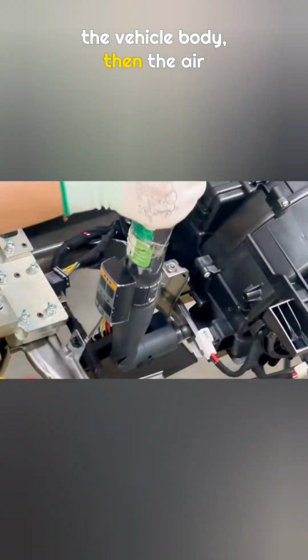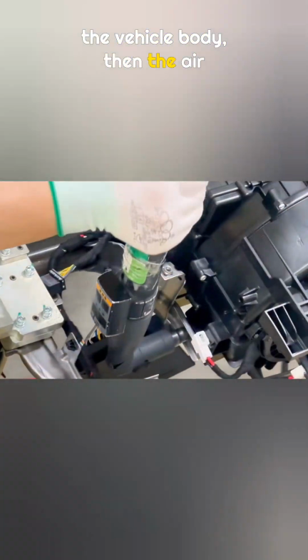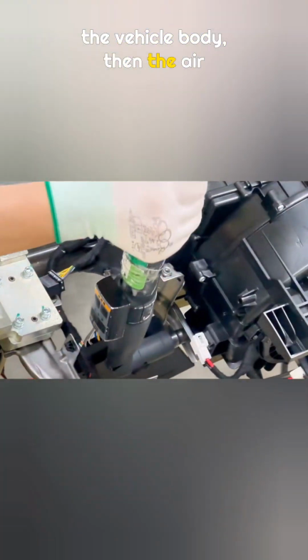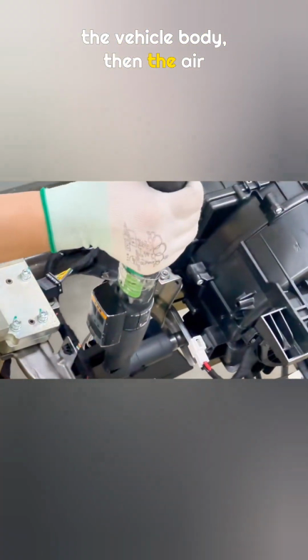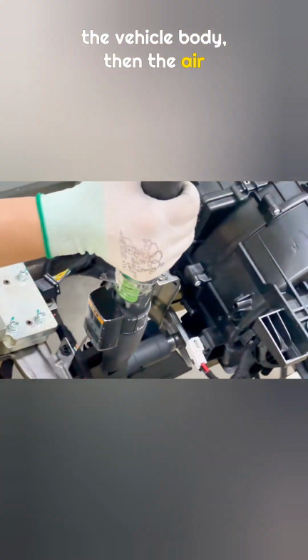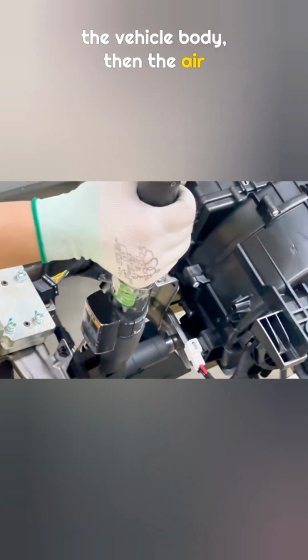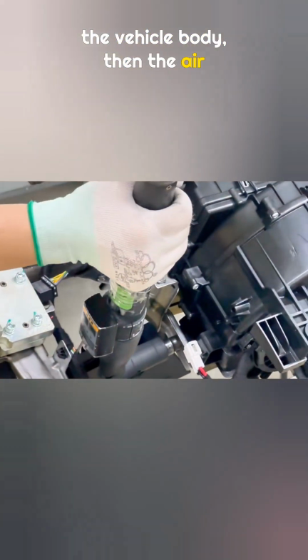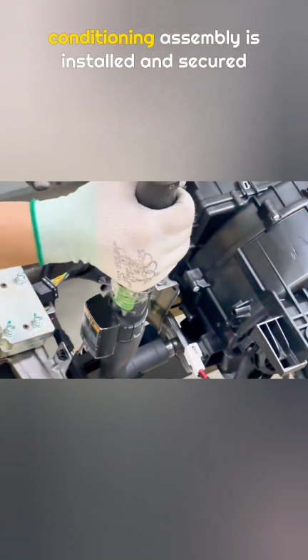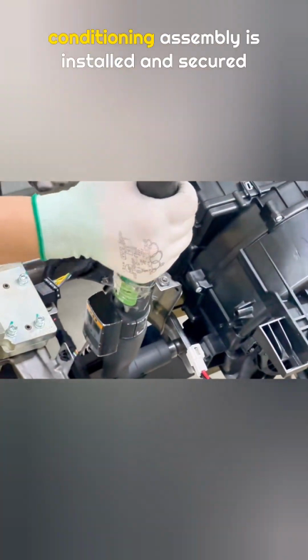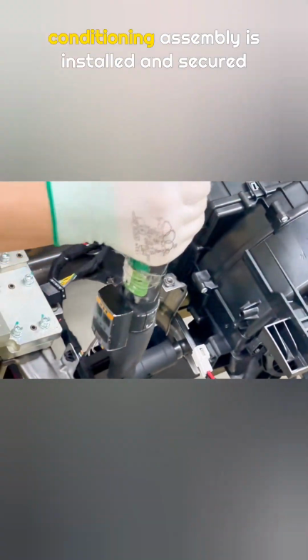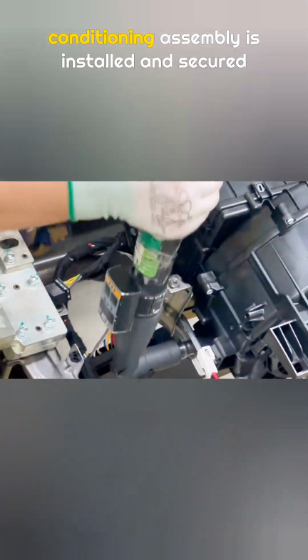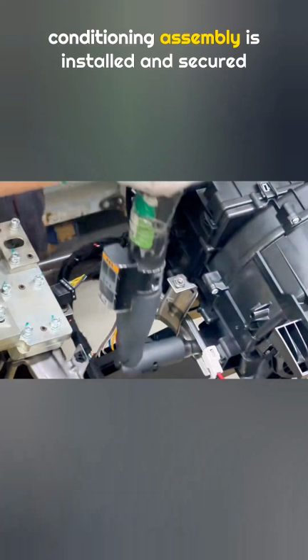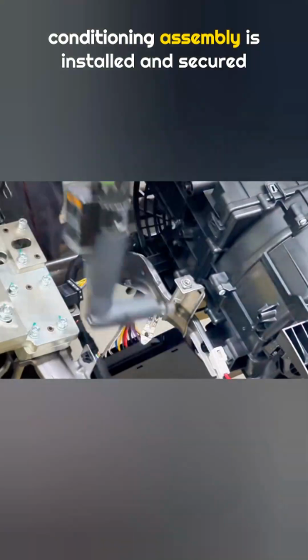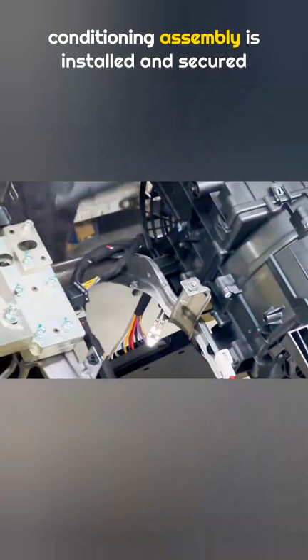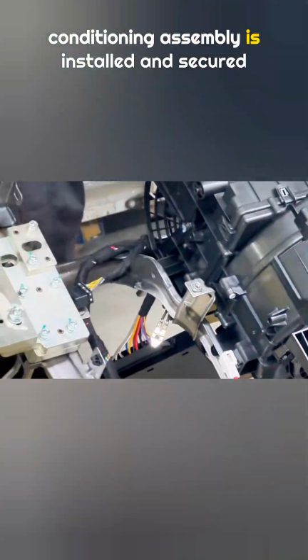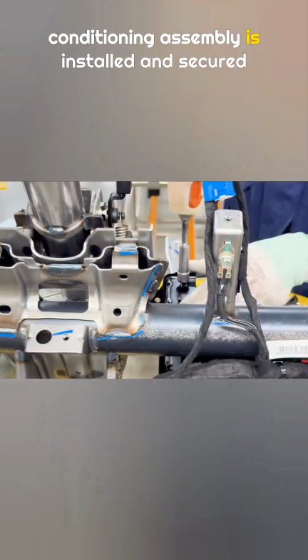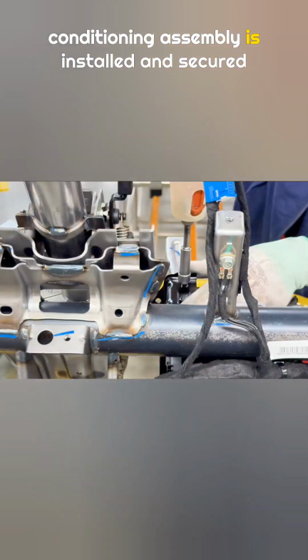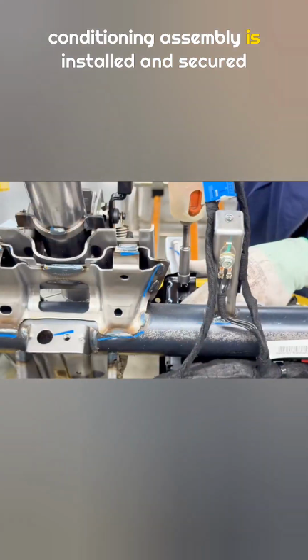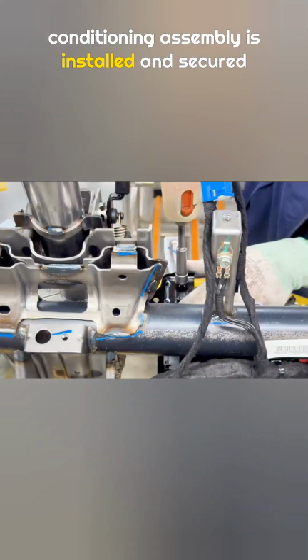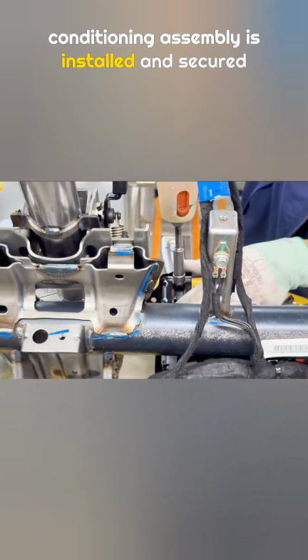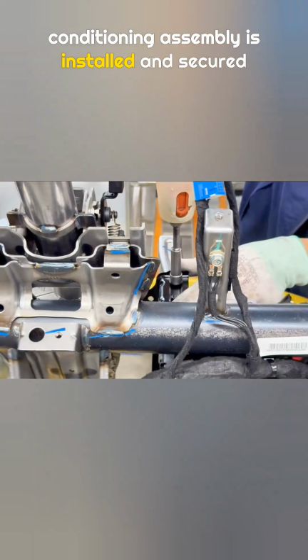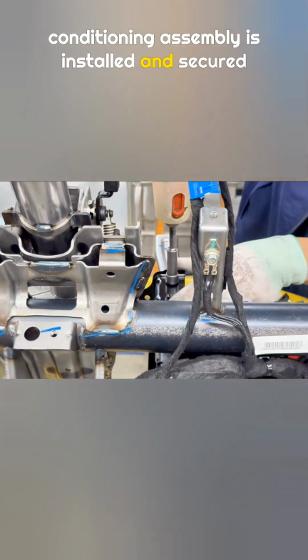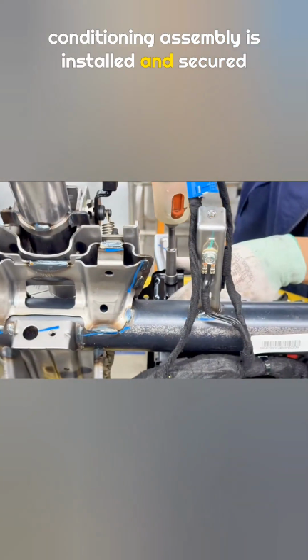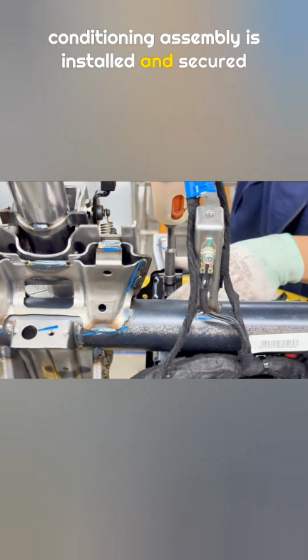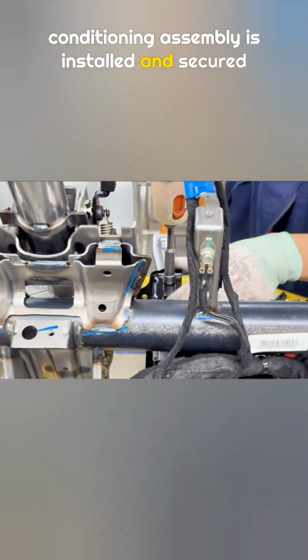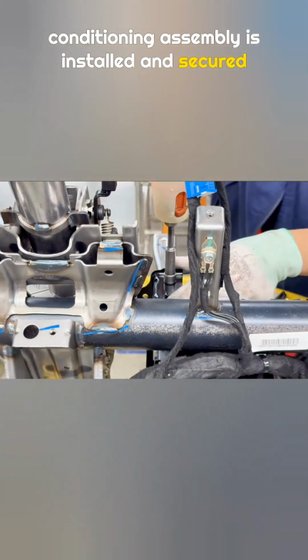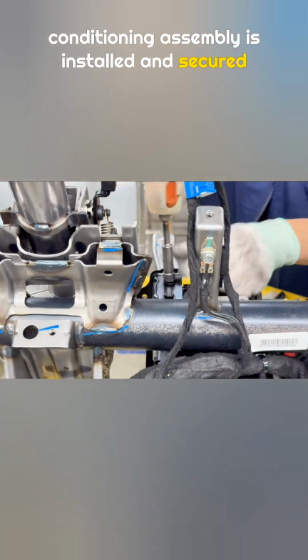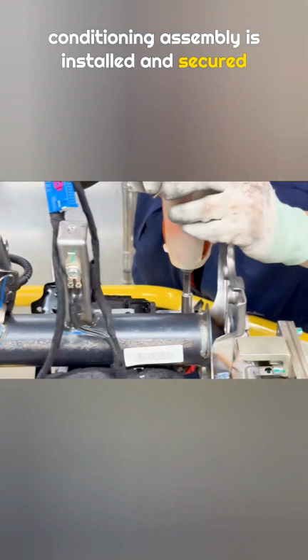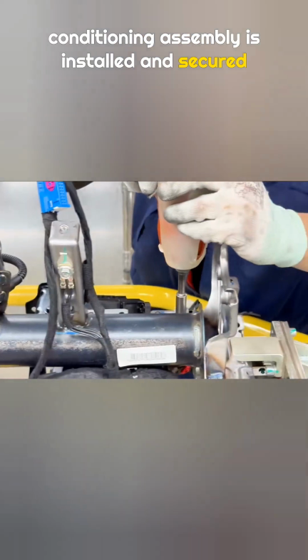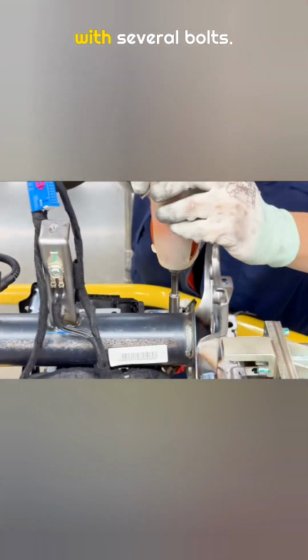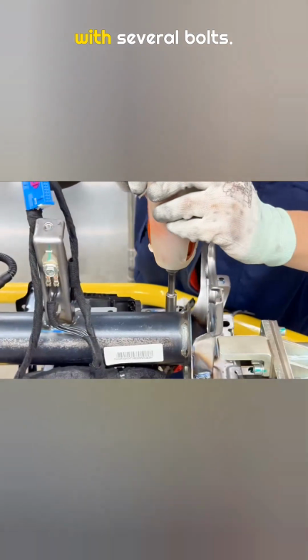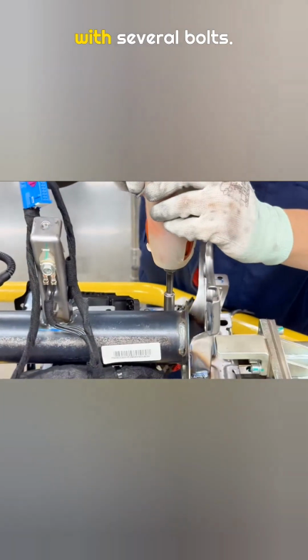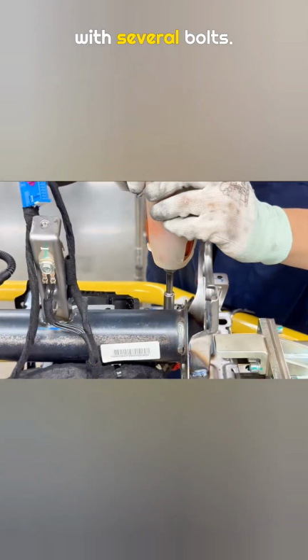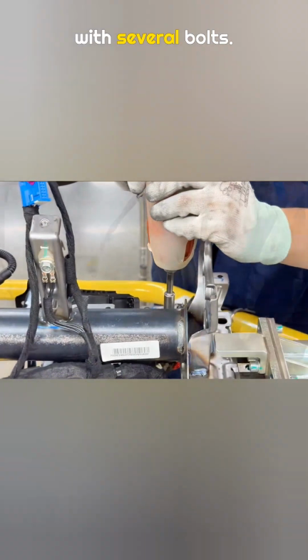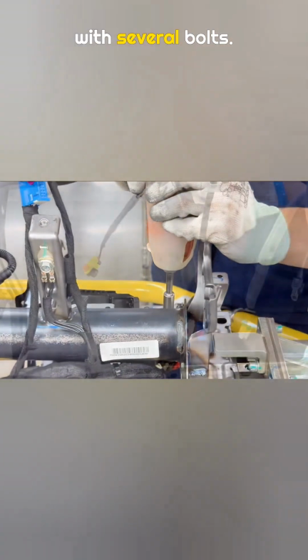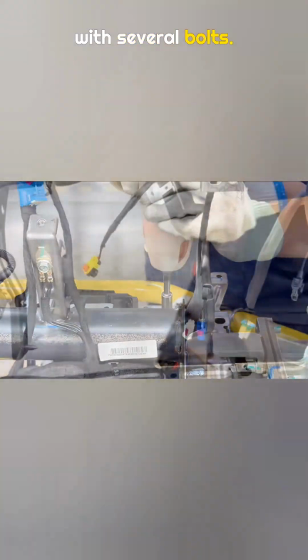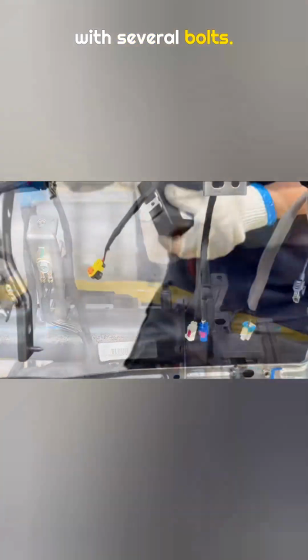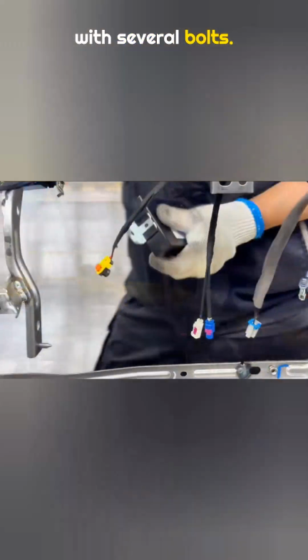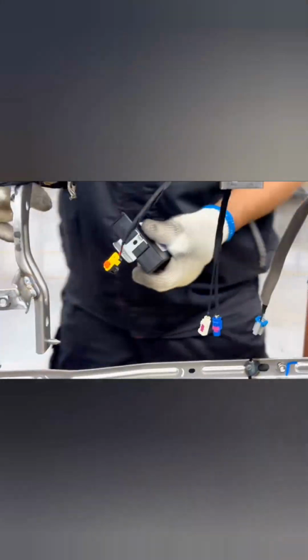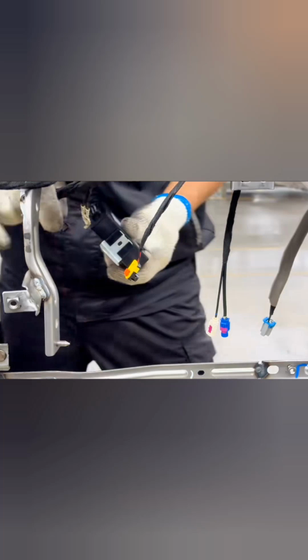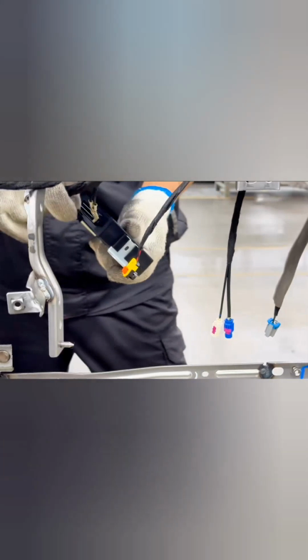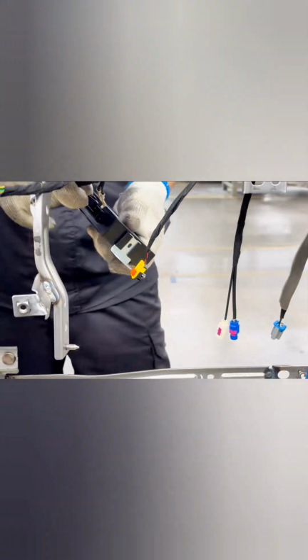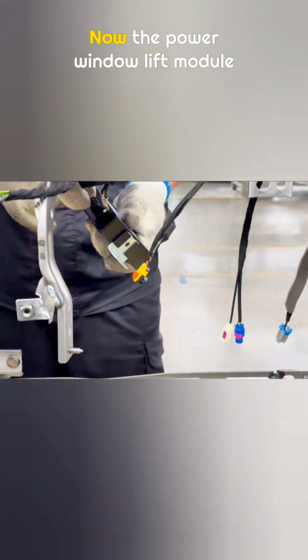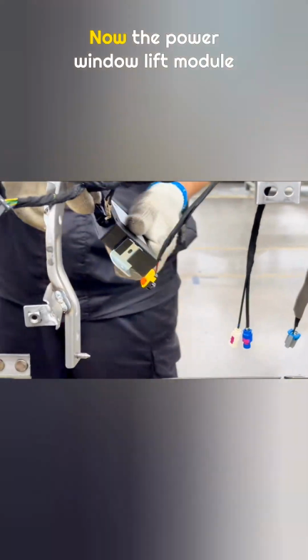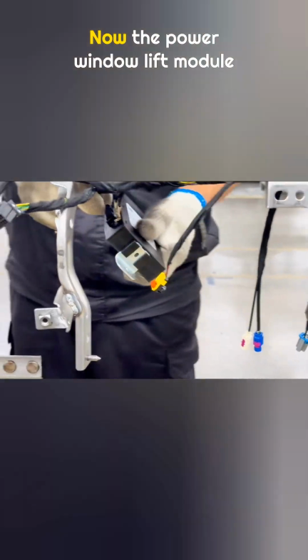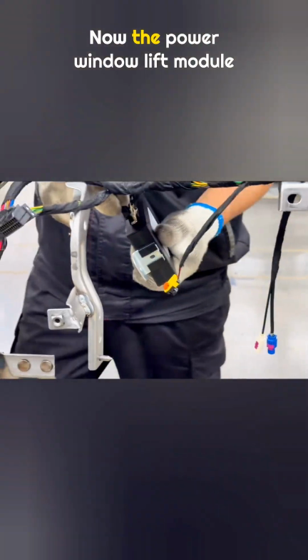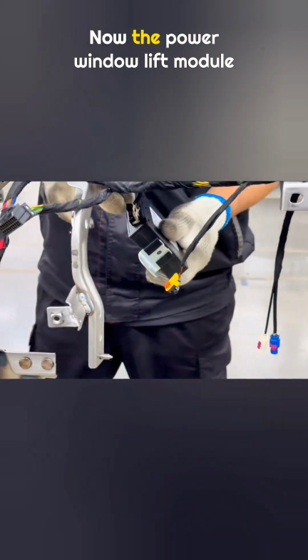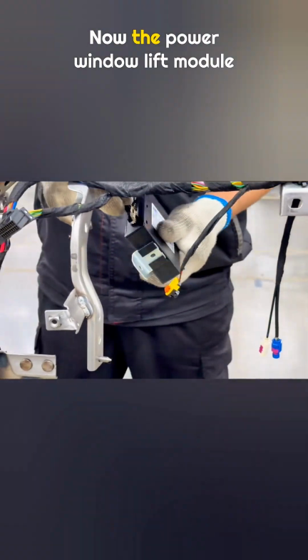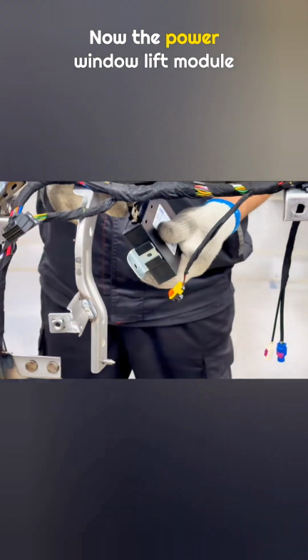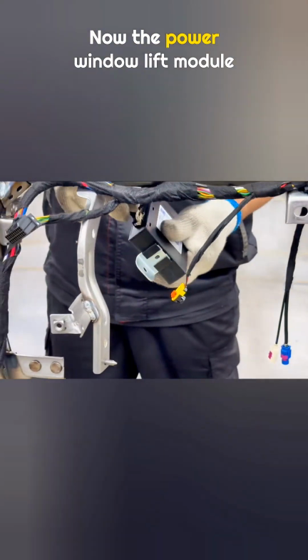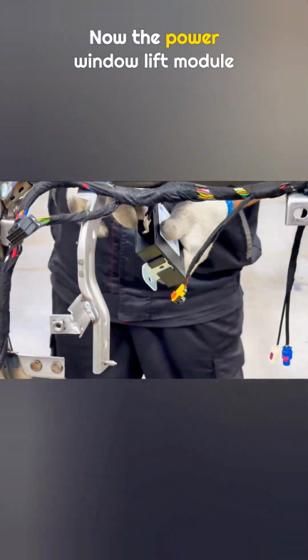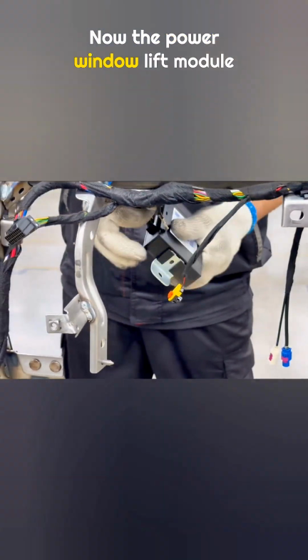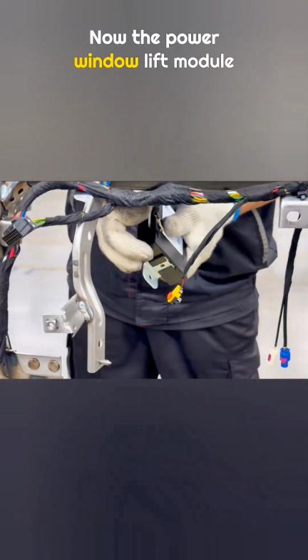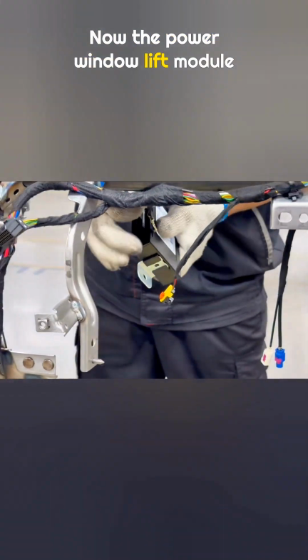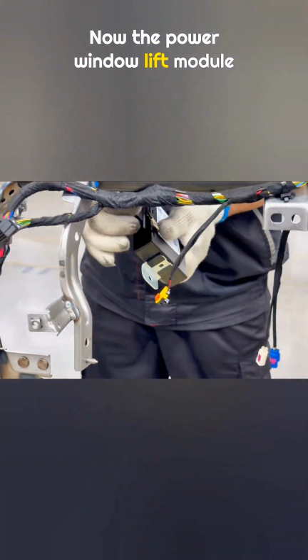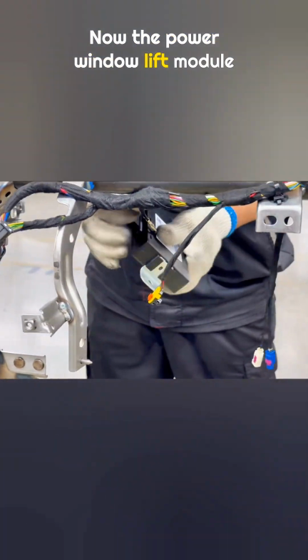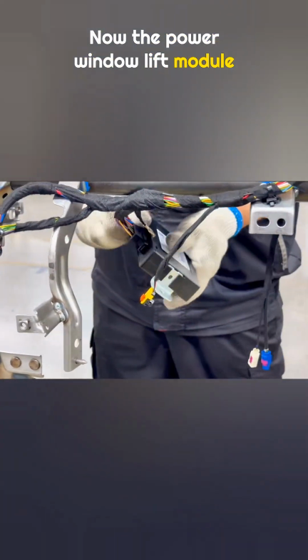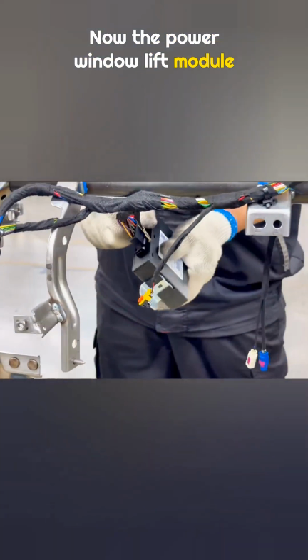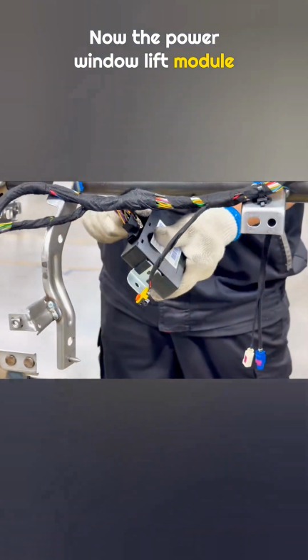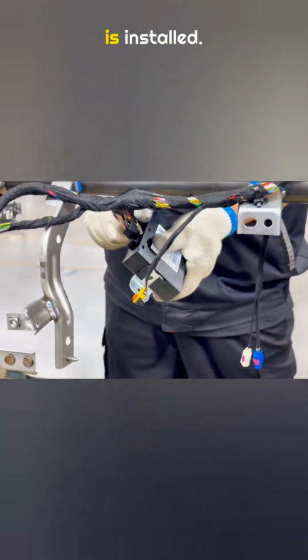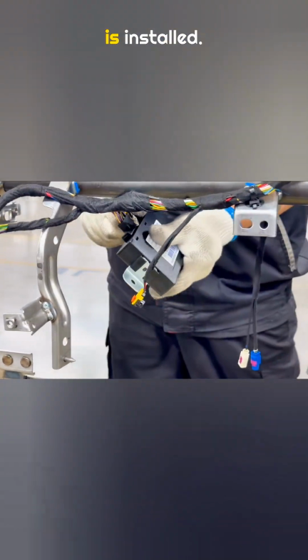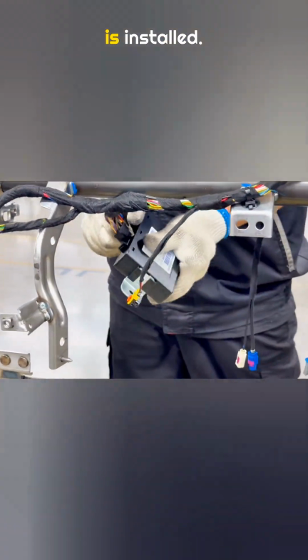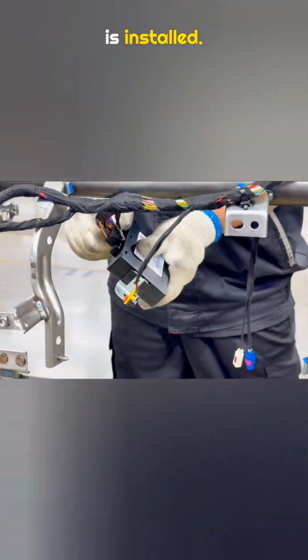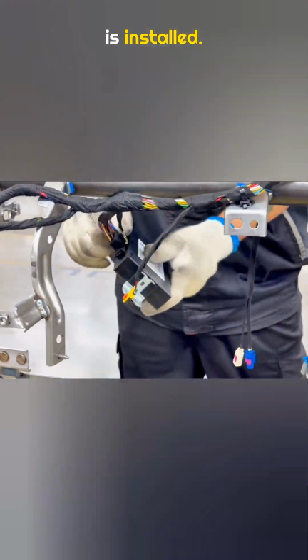Then the air conditioning assembly is installed and secured with several bolts. Now the power window lift module is installed.